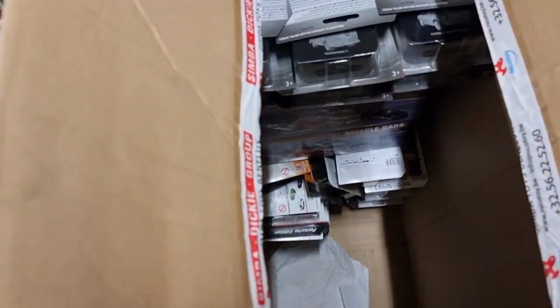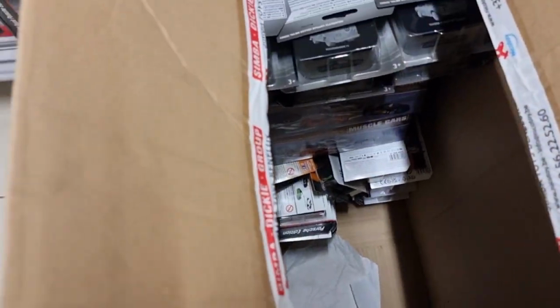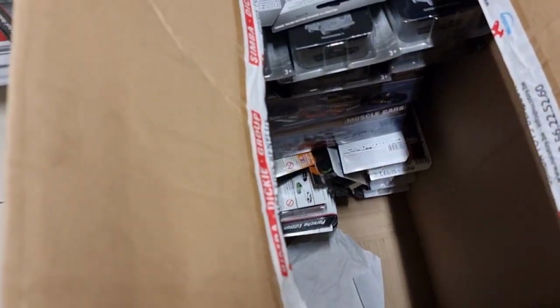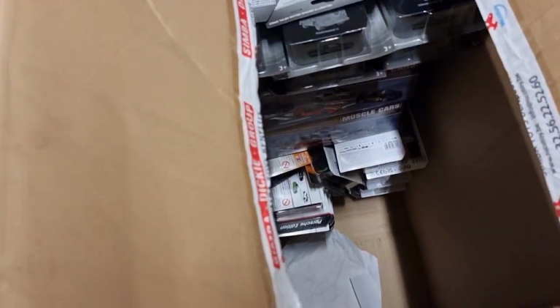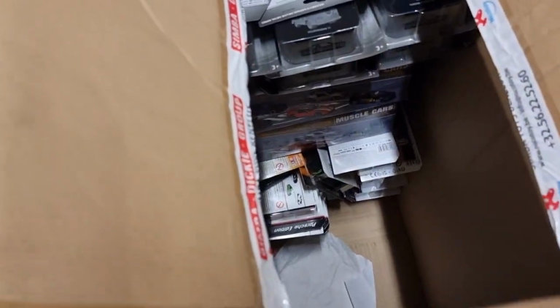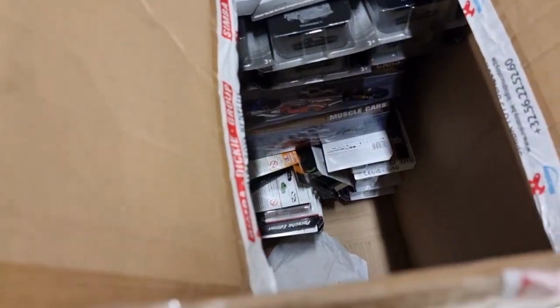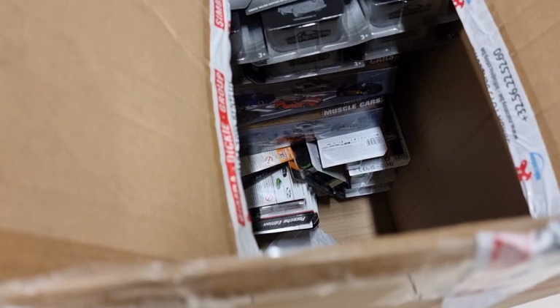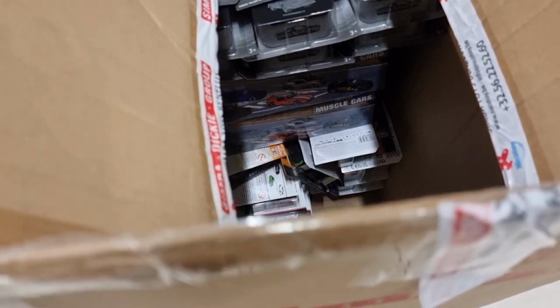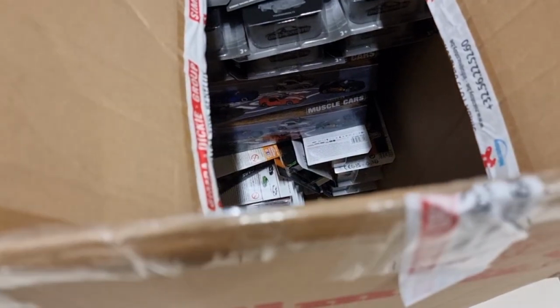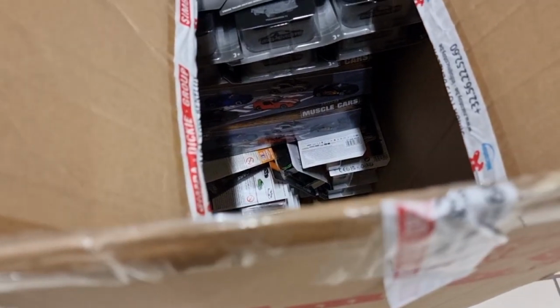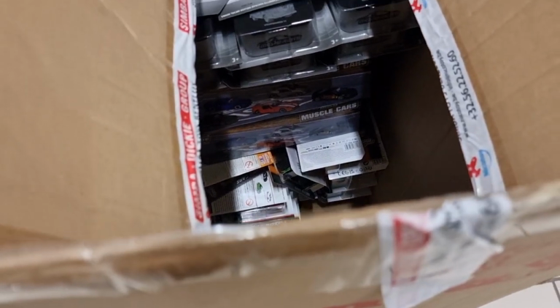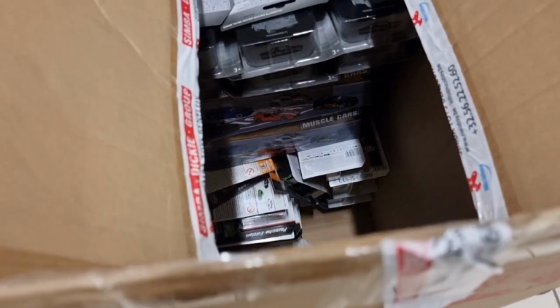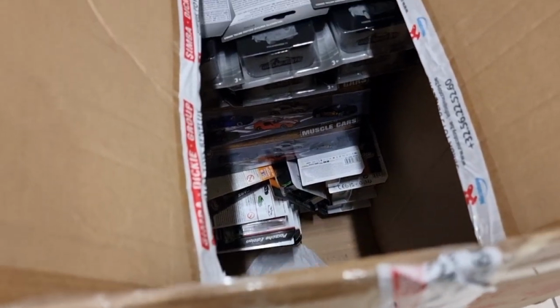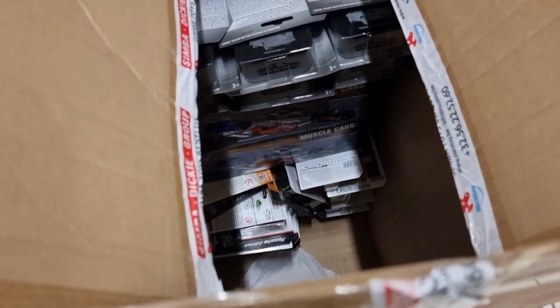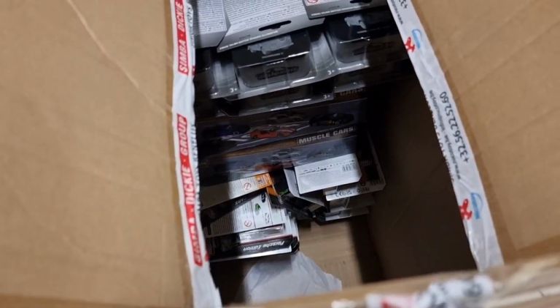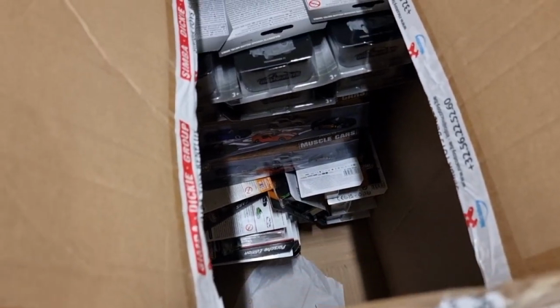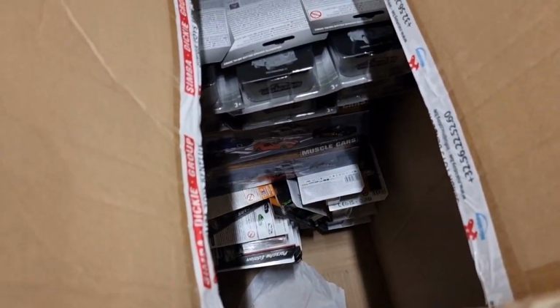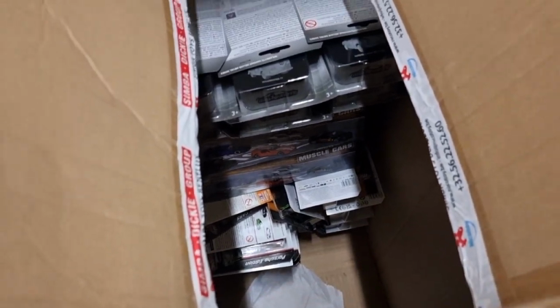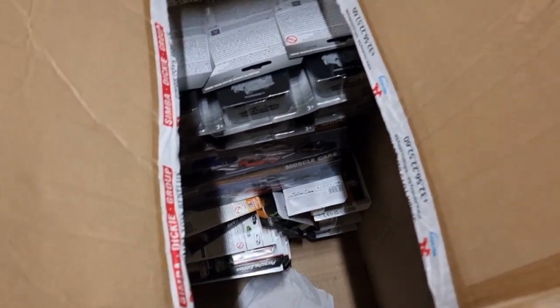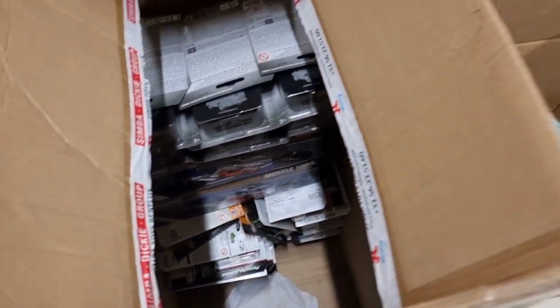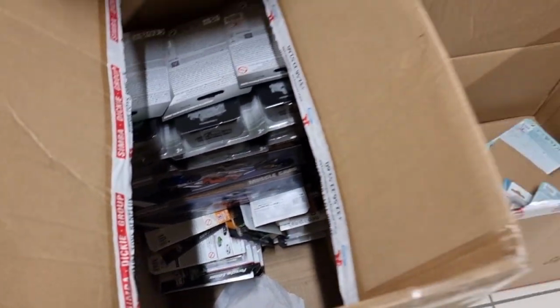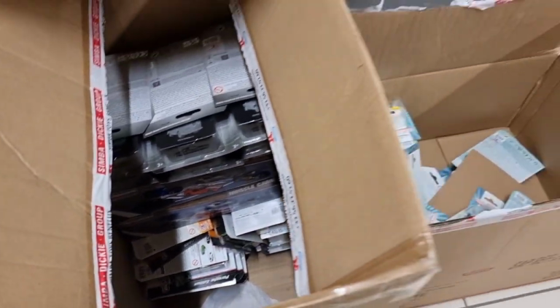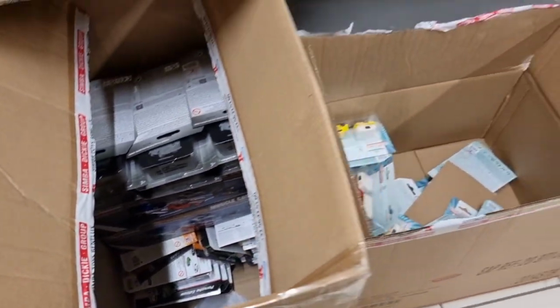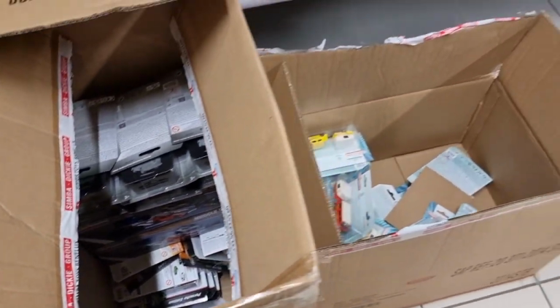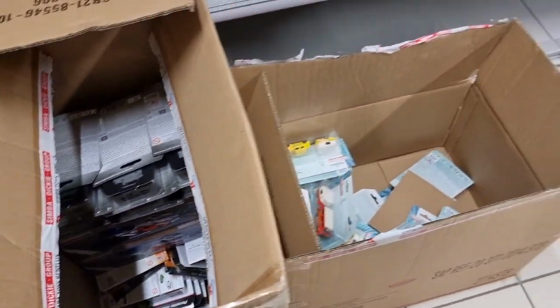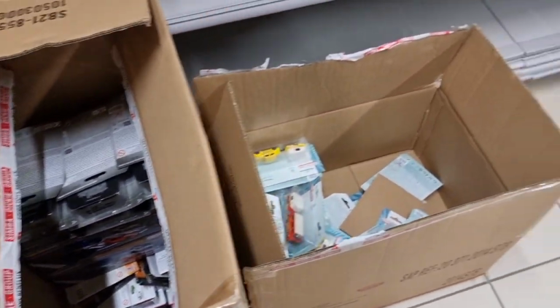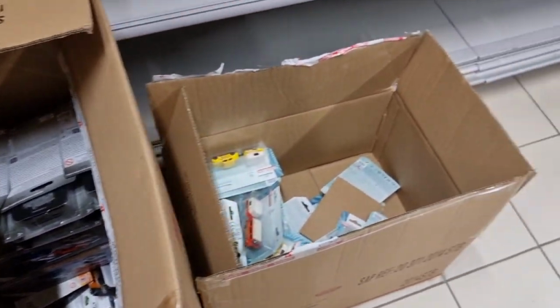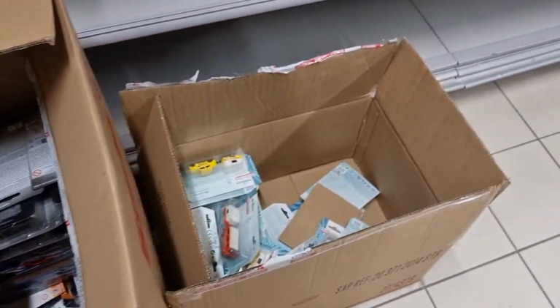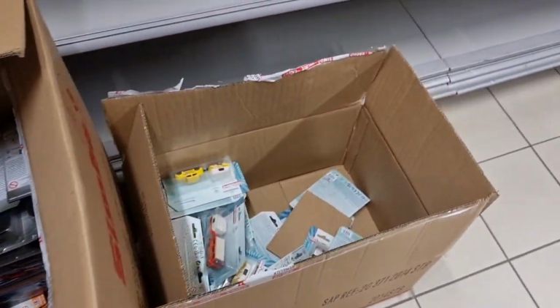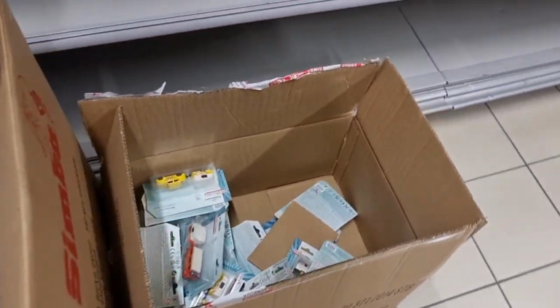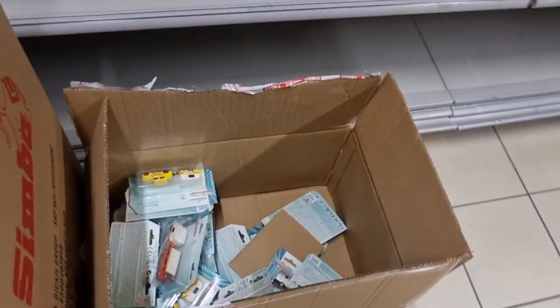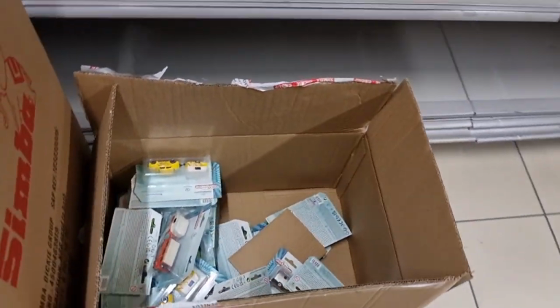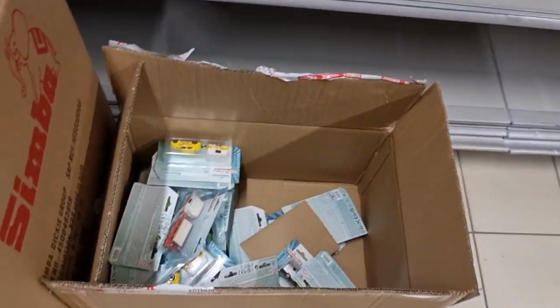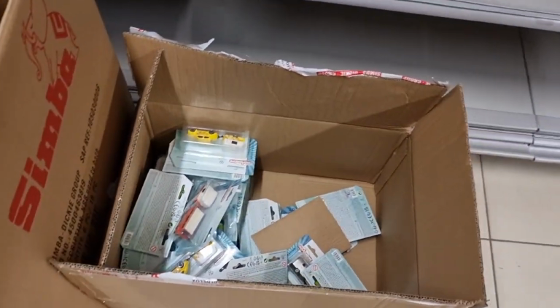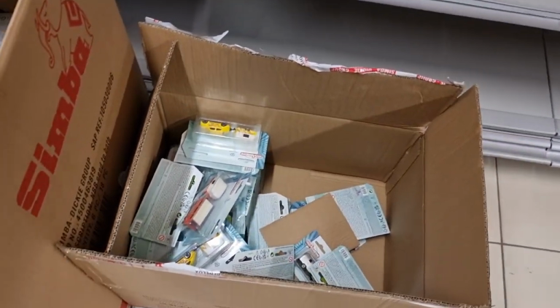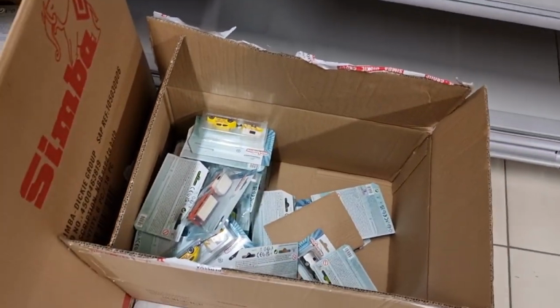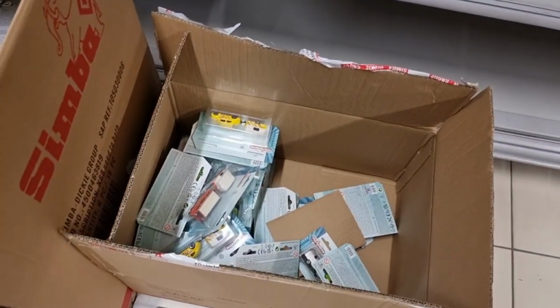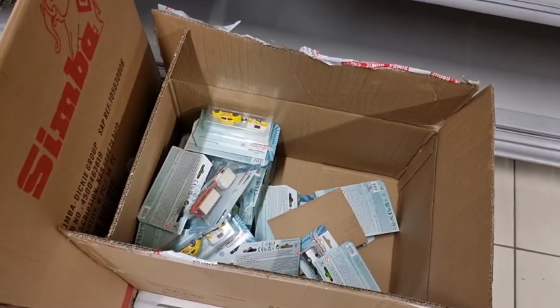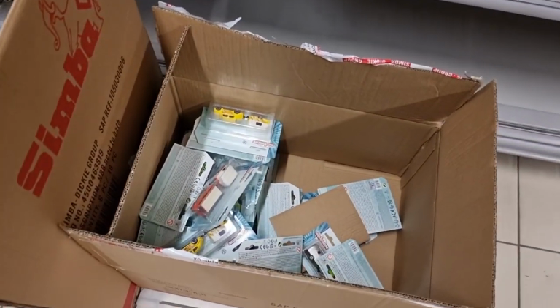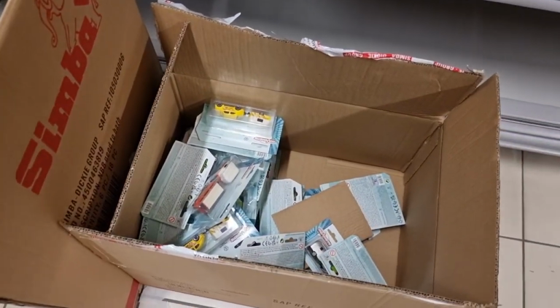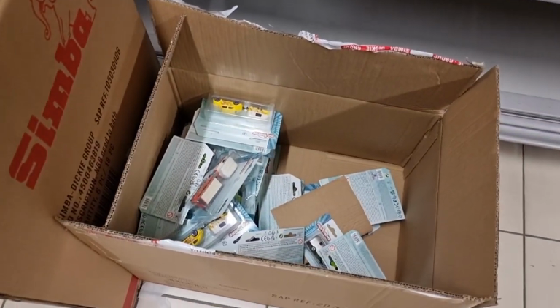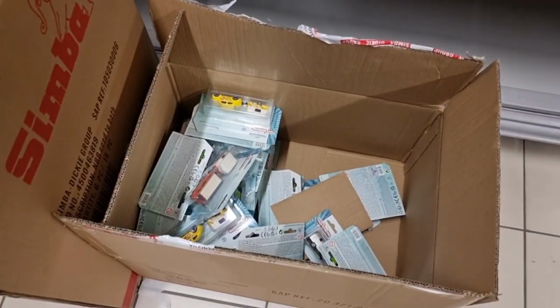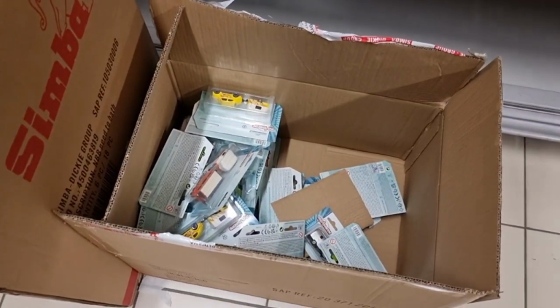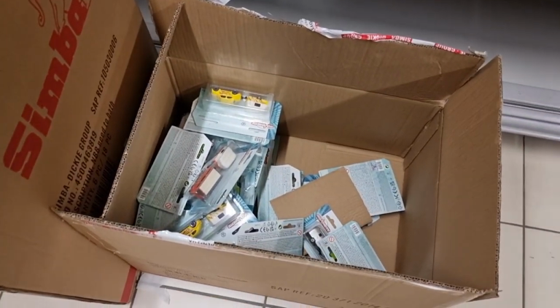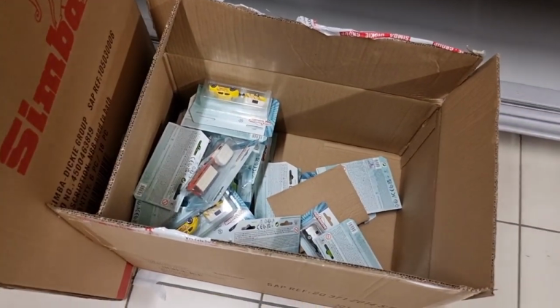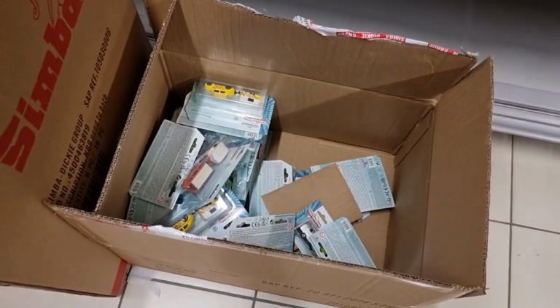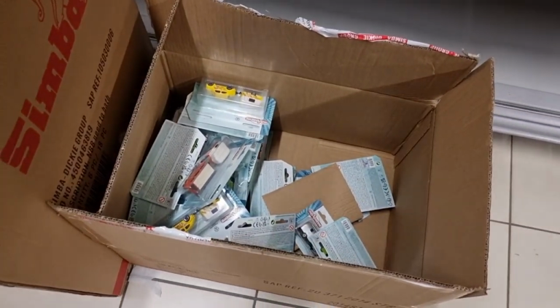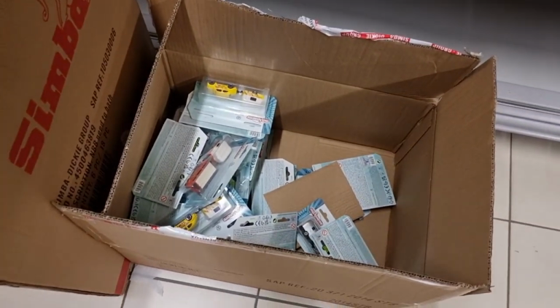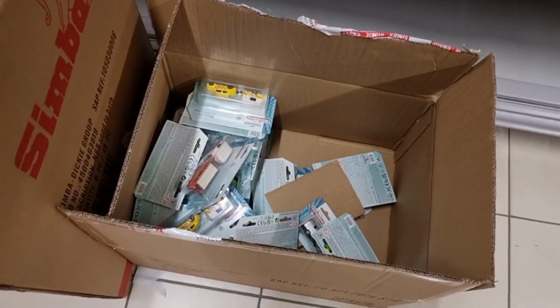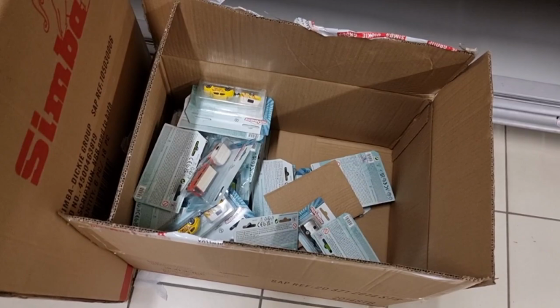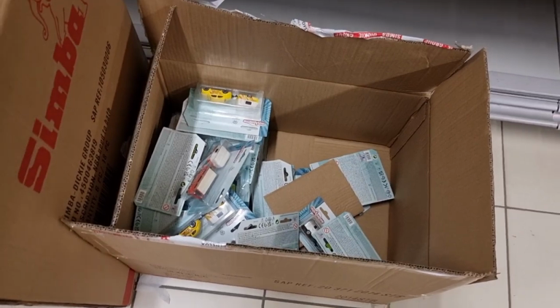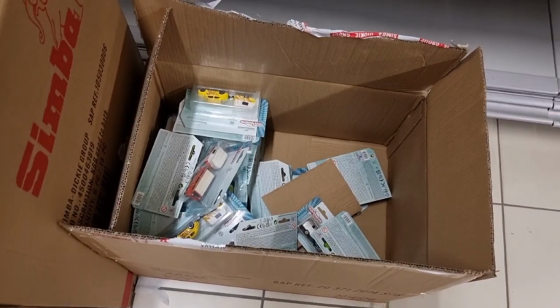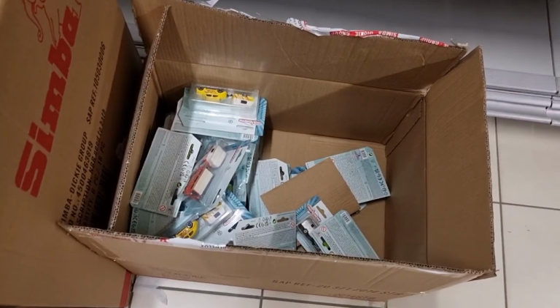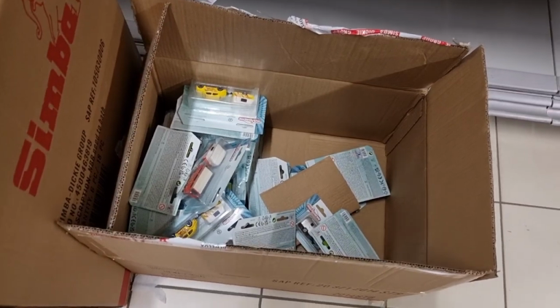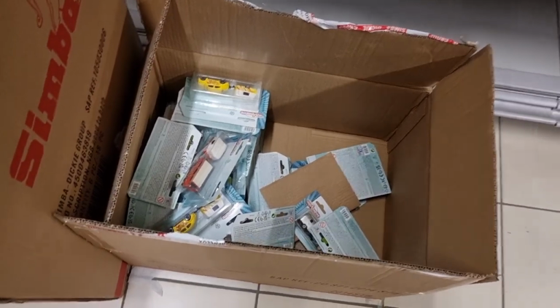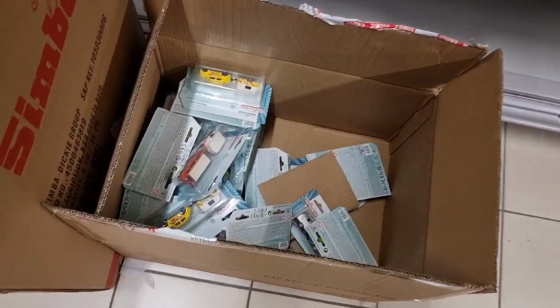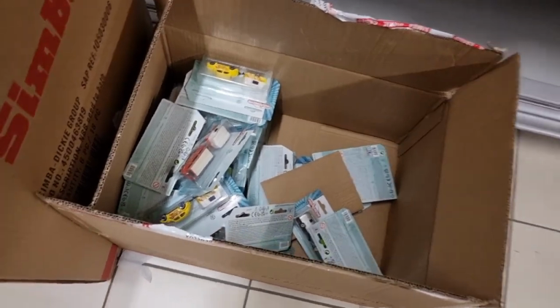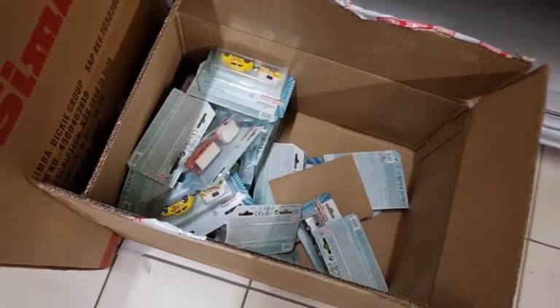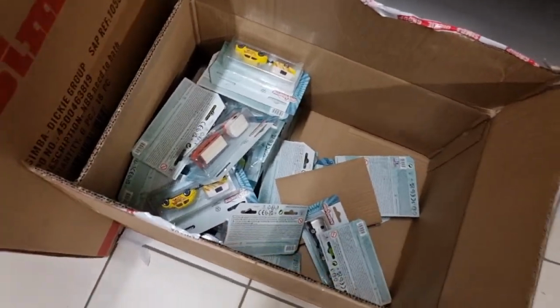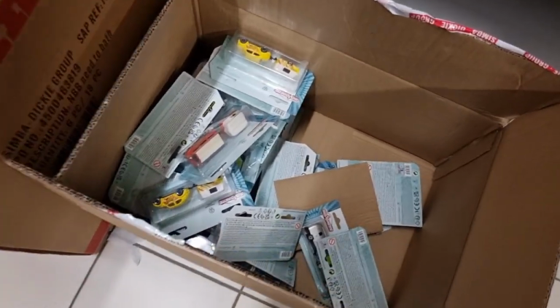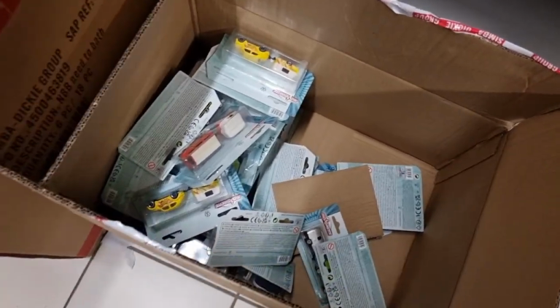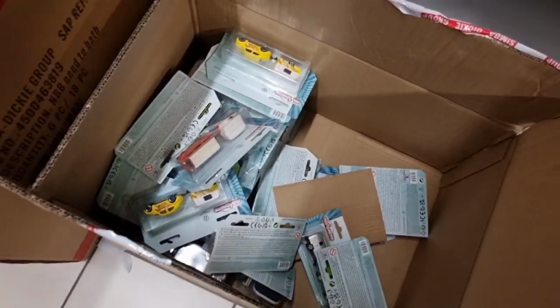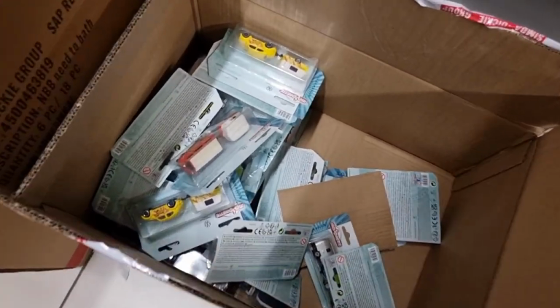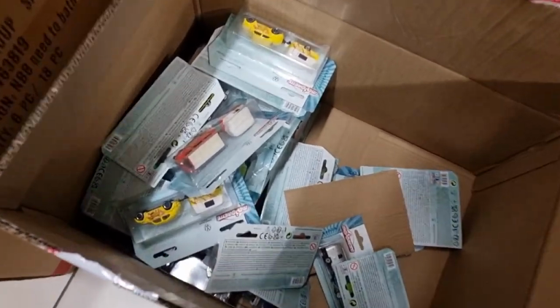This box right here - I'm going to do a video about it because there are a lot of cool cars in there: 40 different cars from Majorette, from the Deluxe series, from the Premium series, and I believe also a couple of Street Cars. And there's more Majorette - I see some racing cars and from the Metal series.